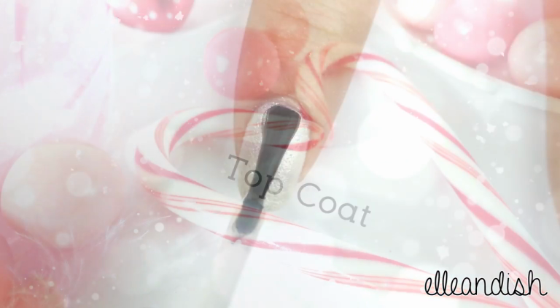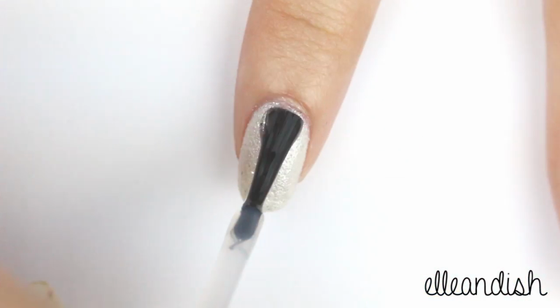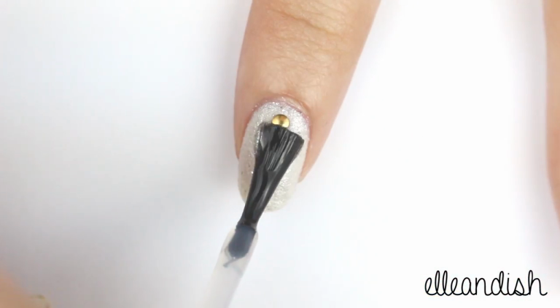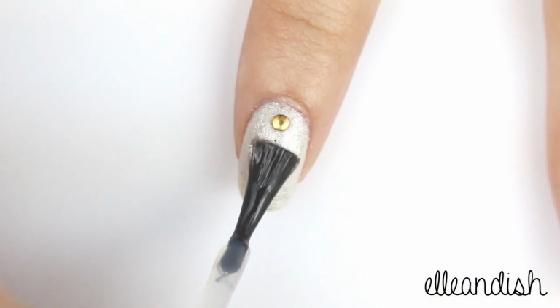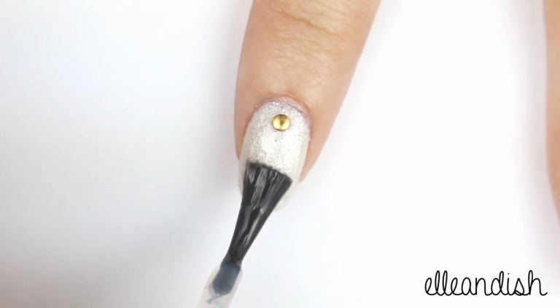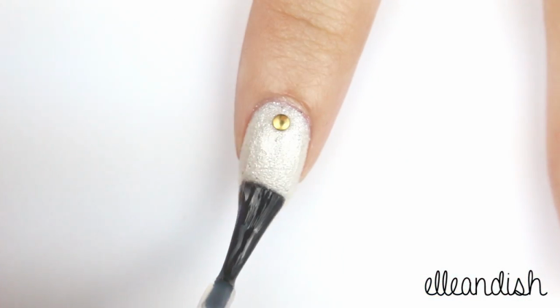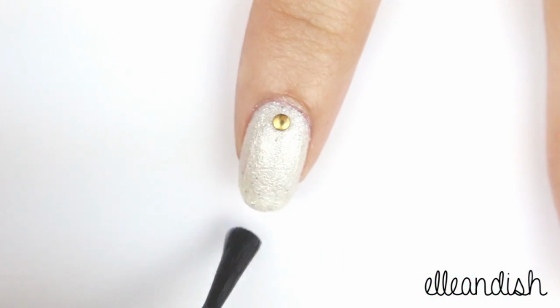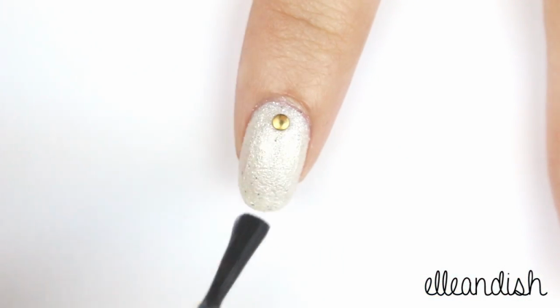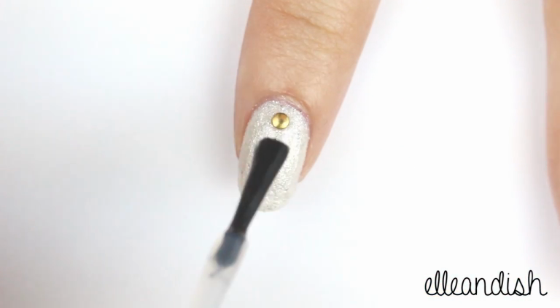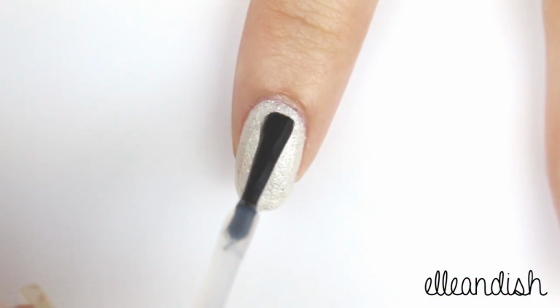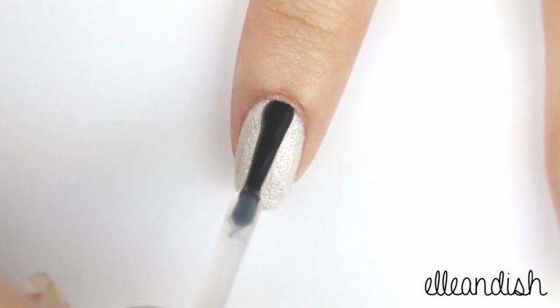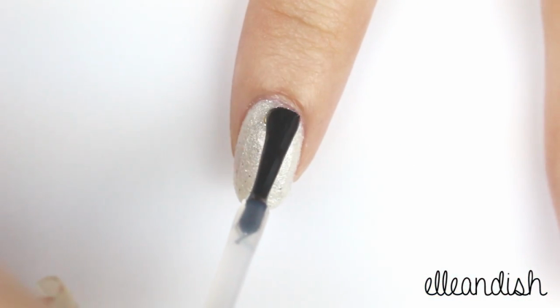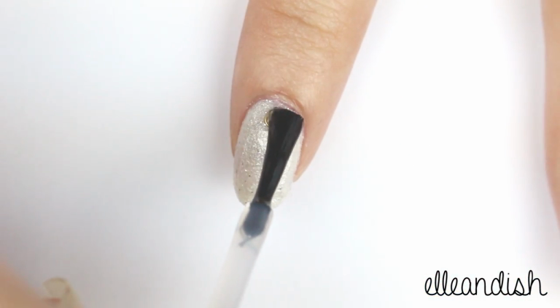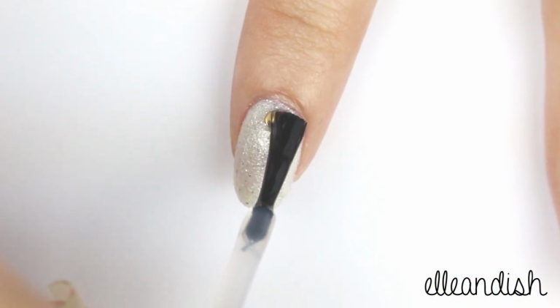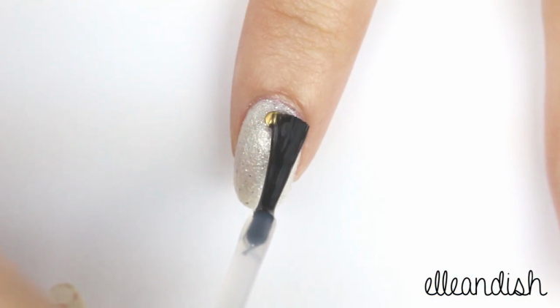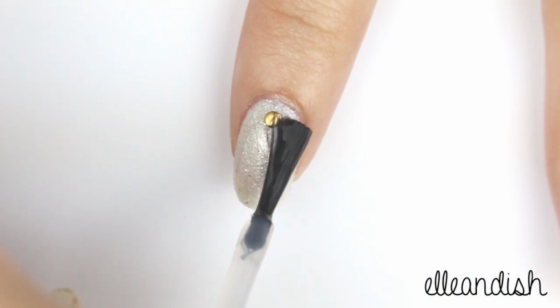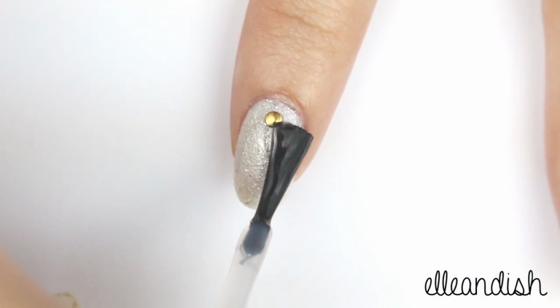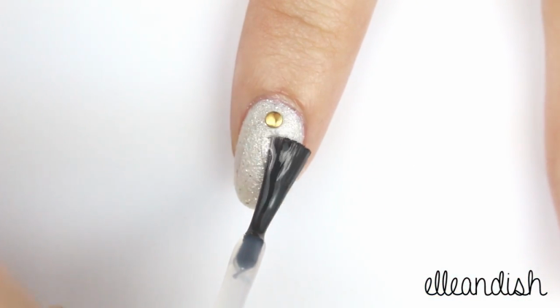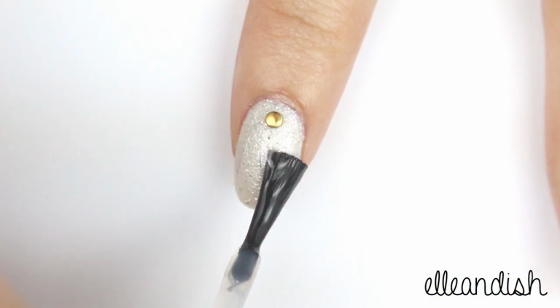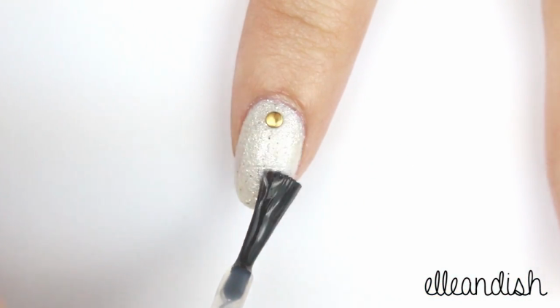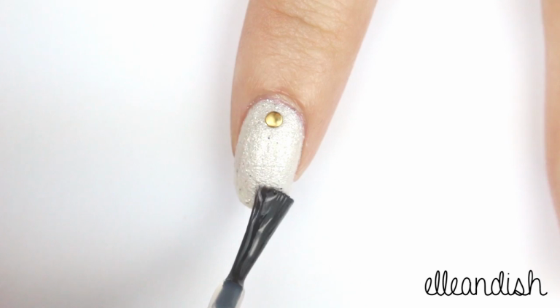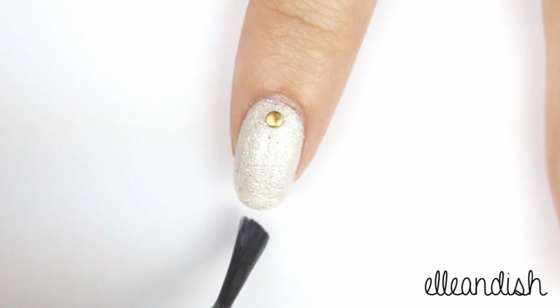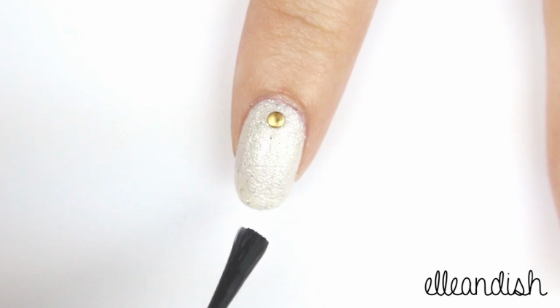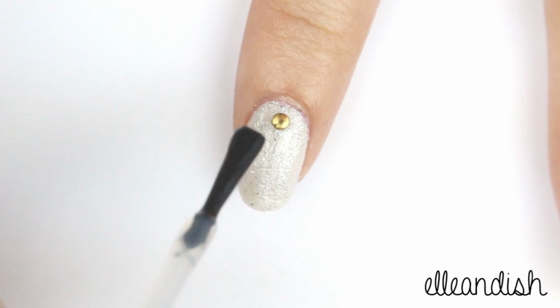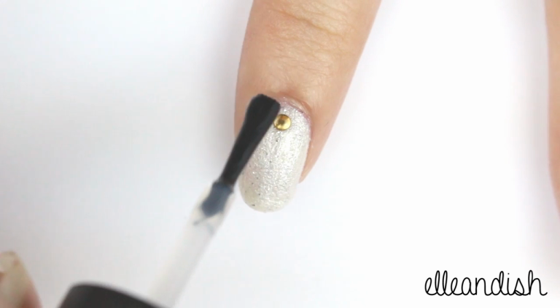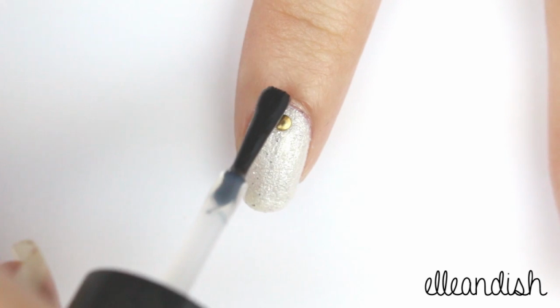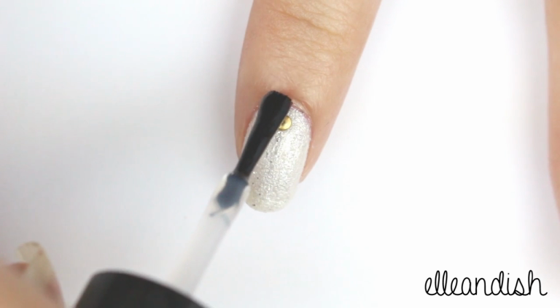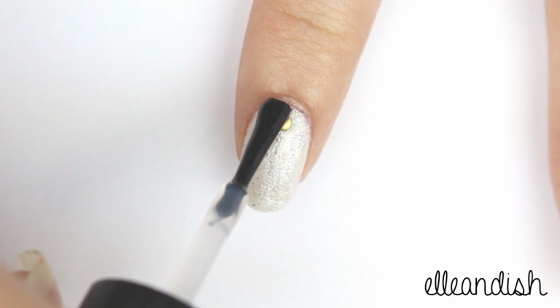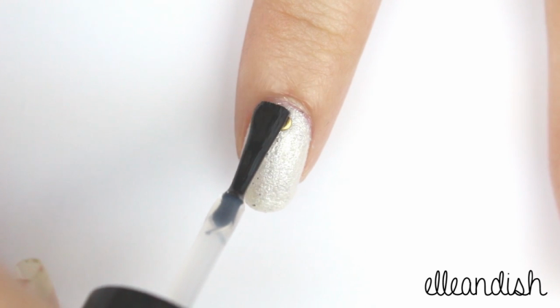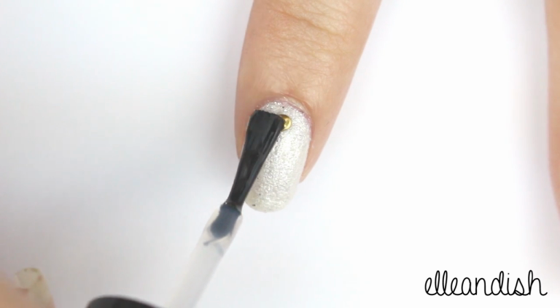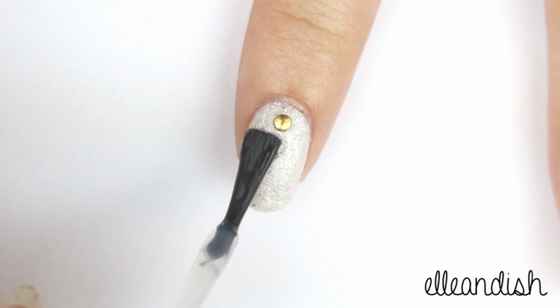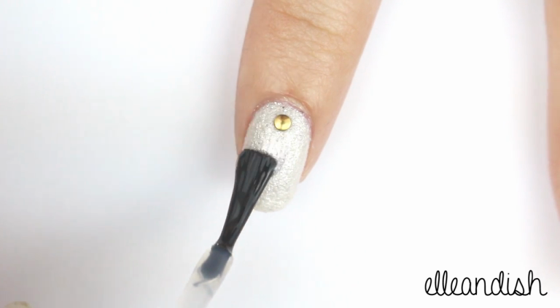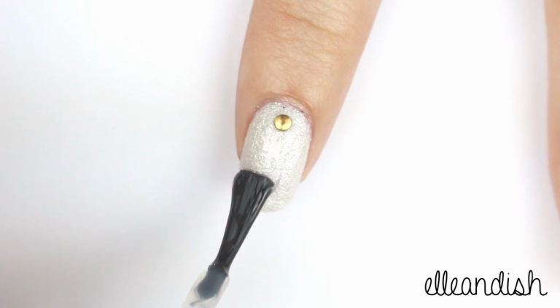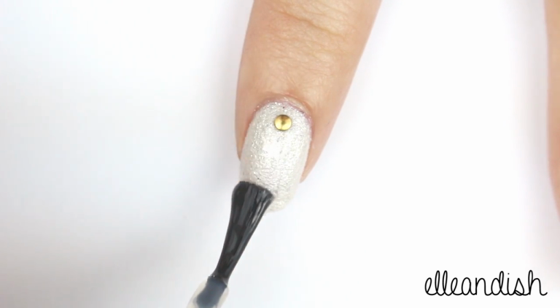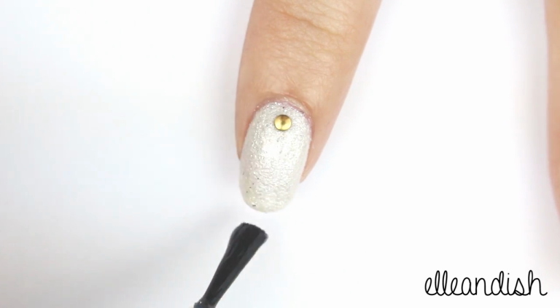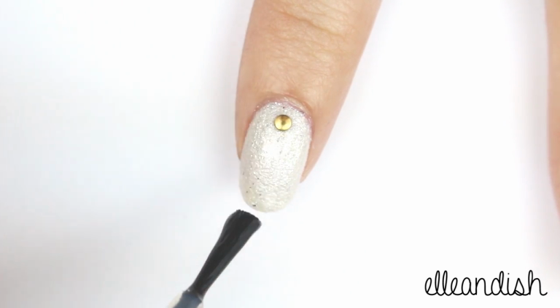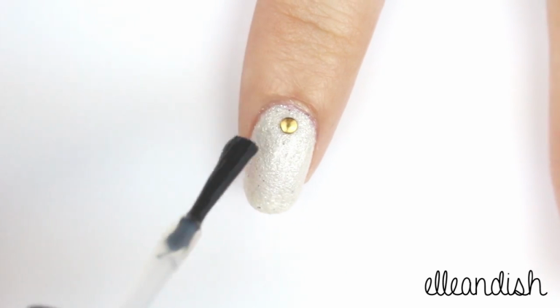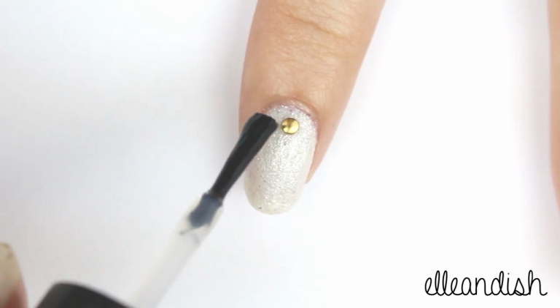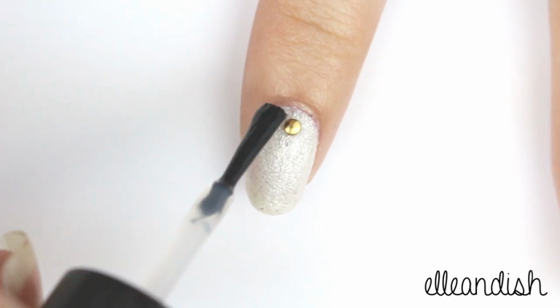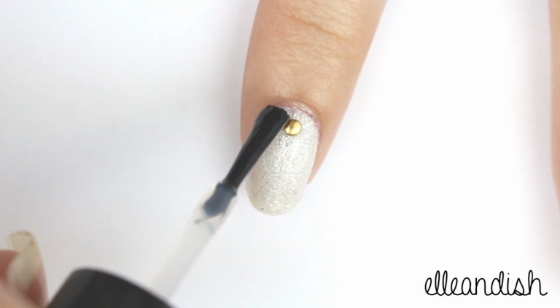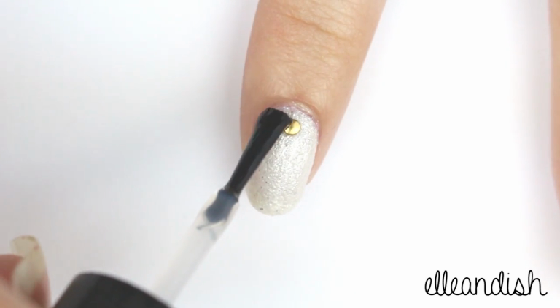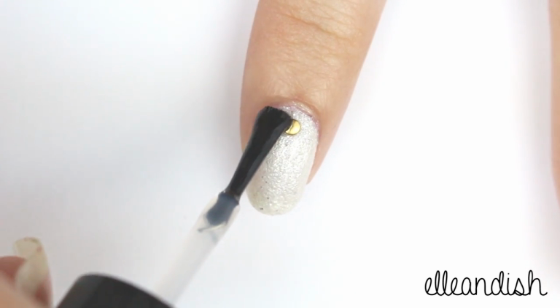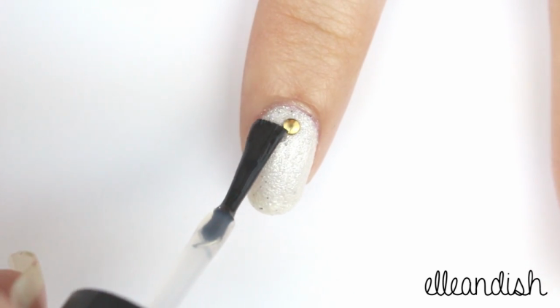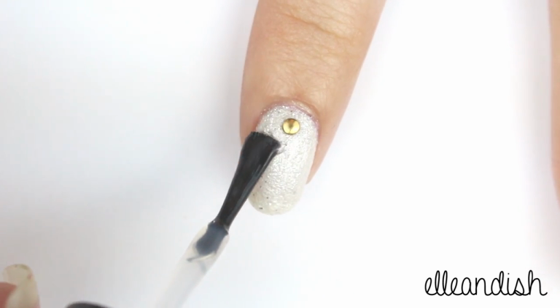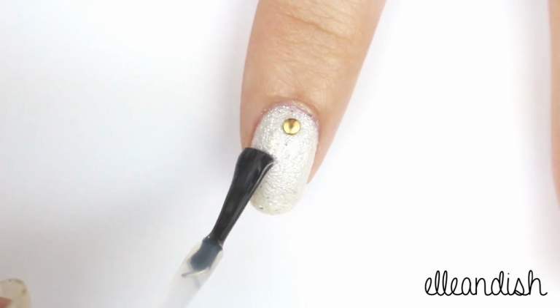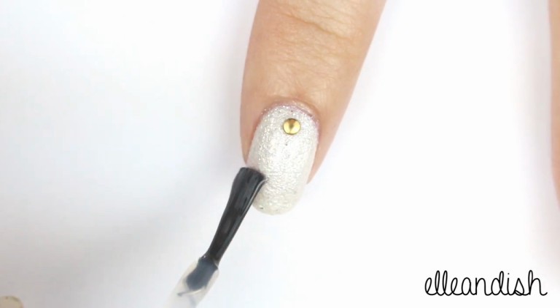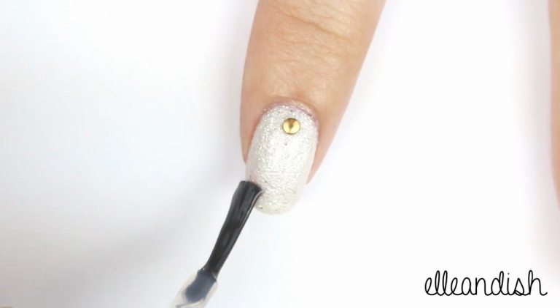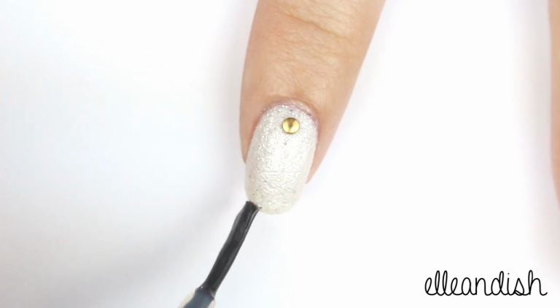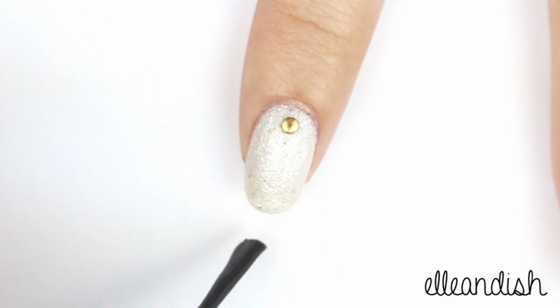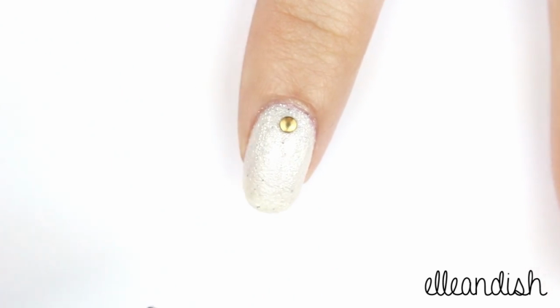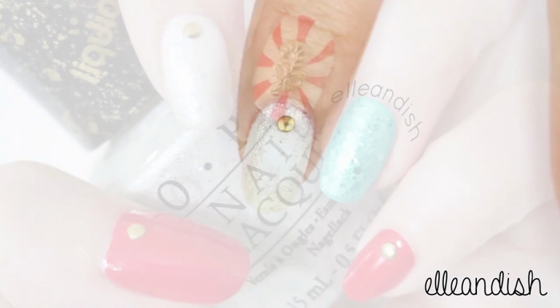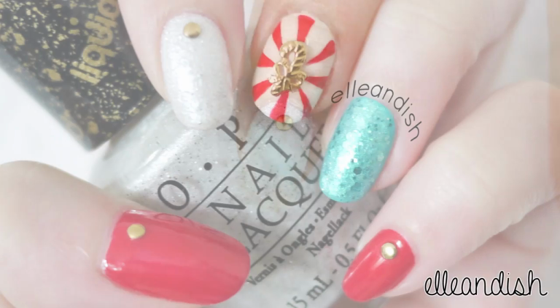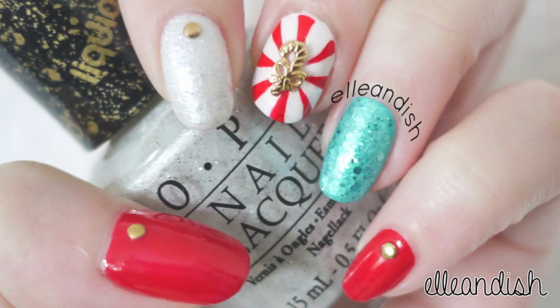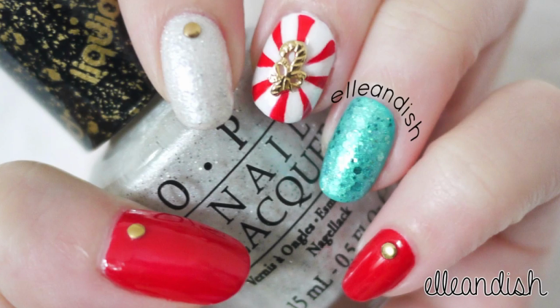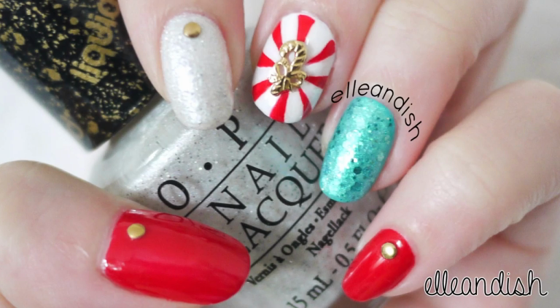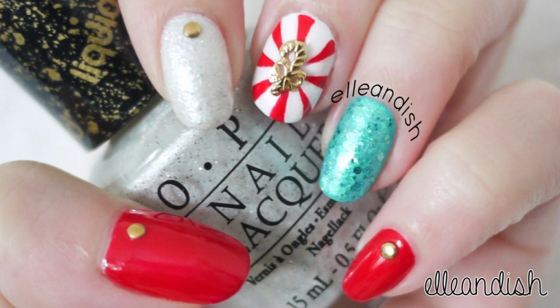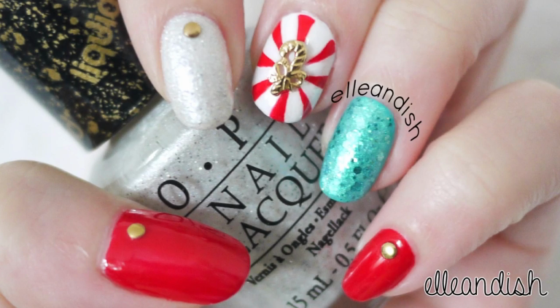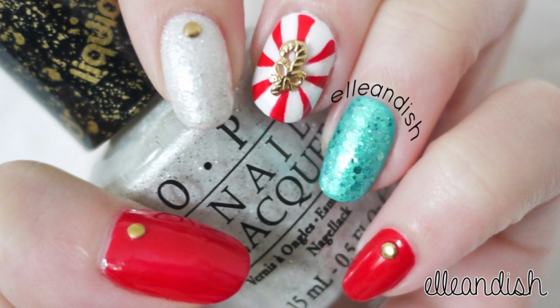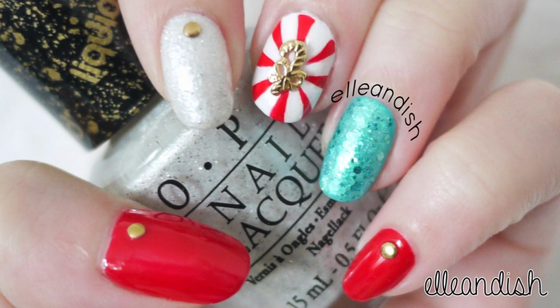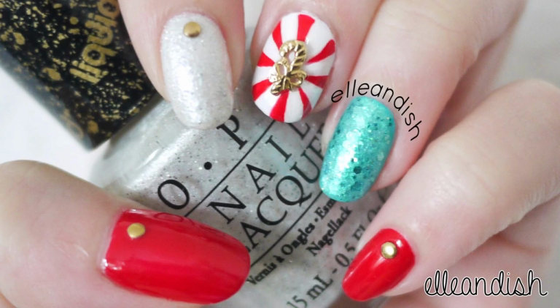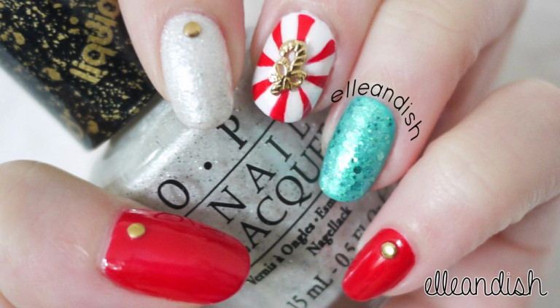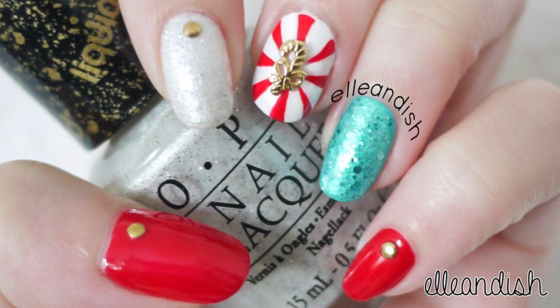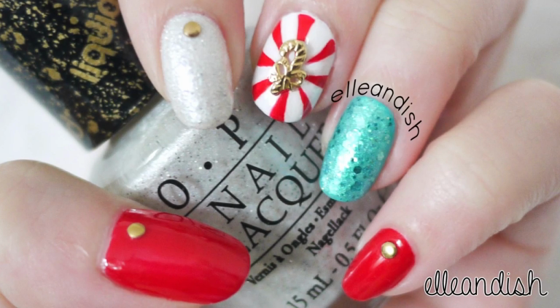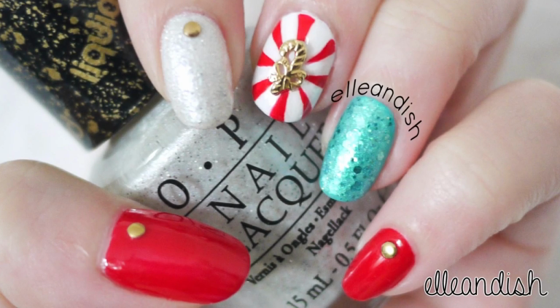All that's left to do now is to apply your top coat. And here's the final look.